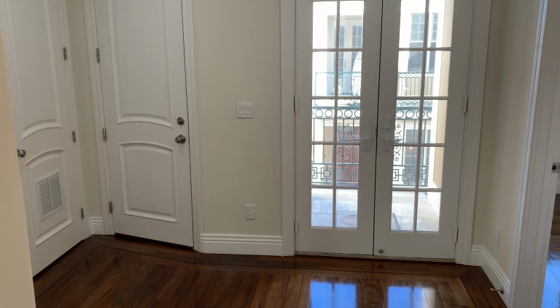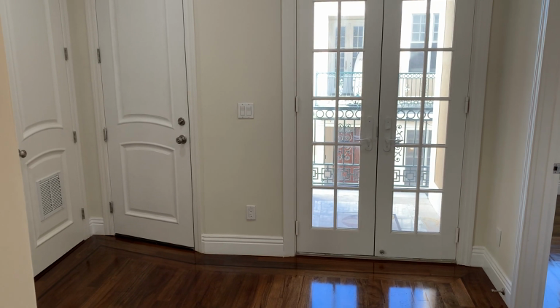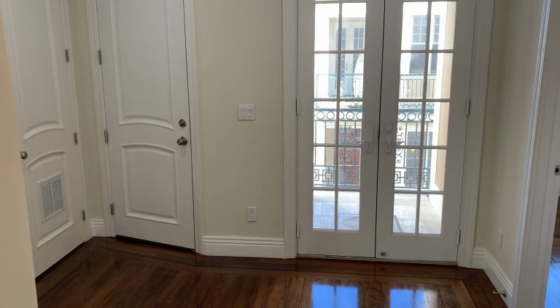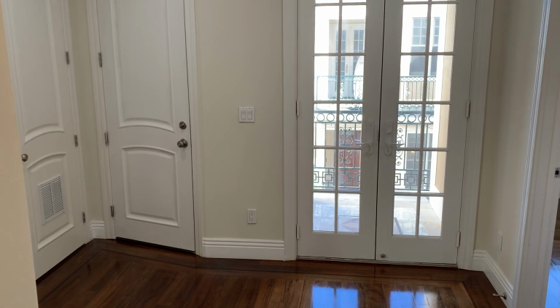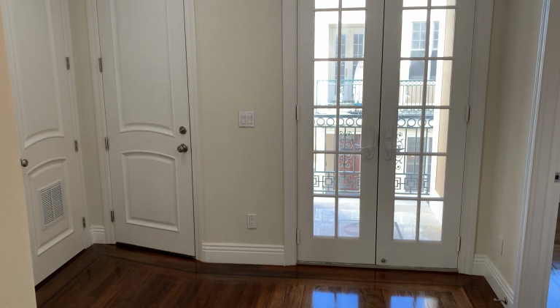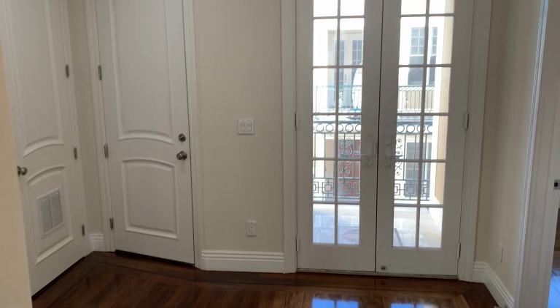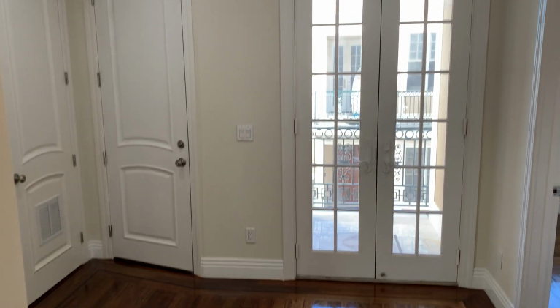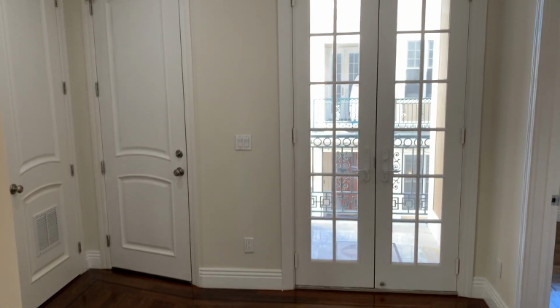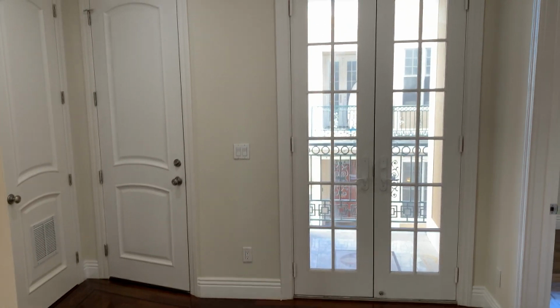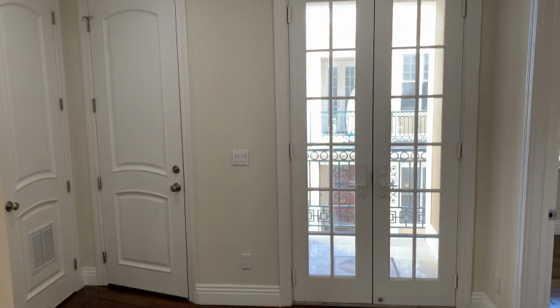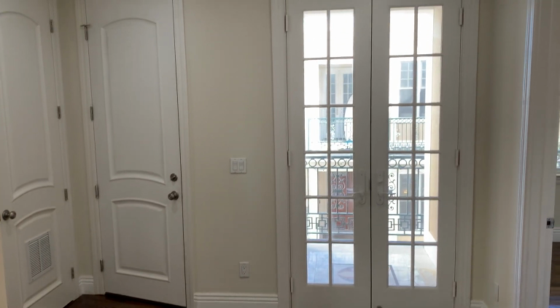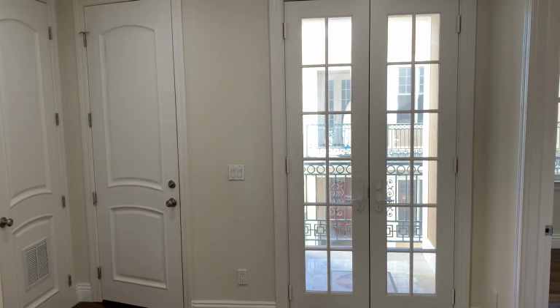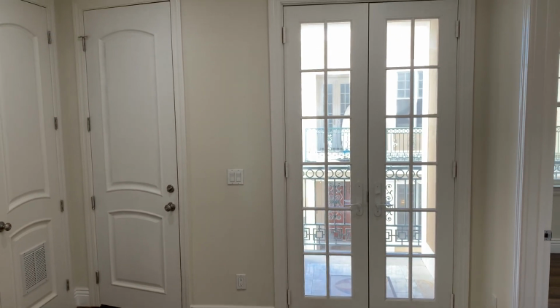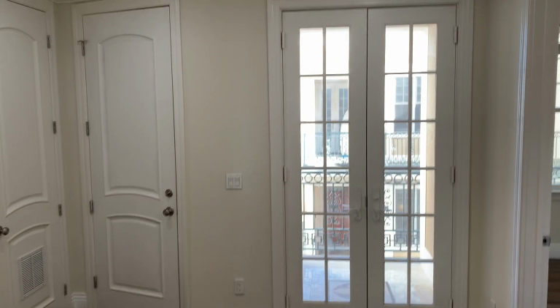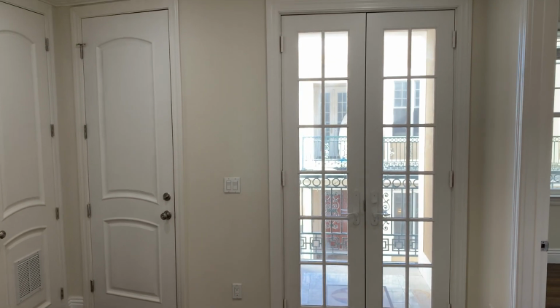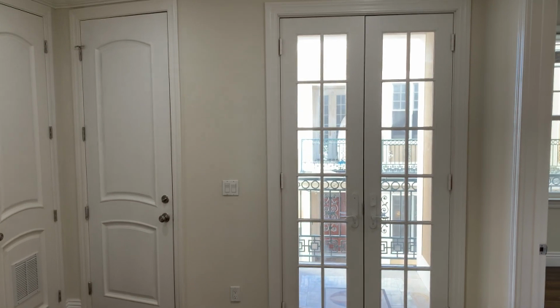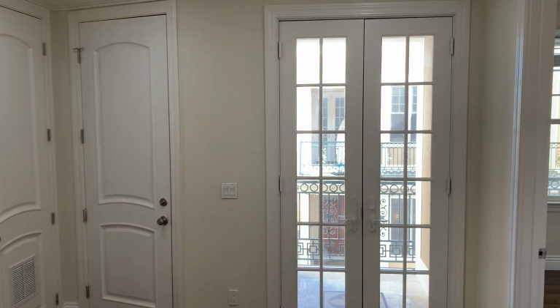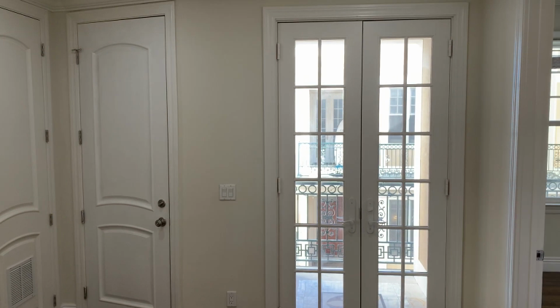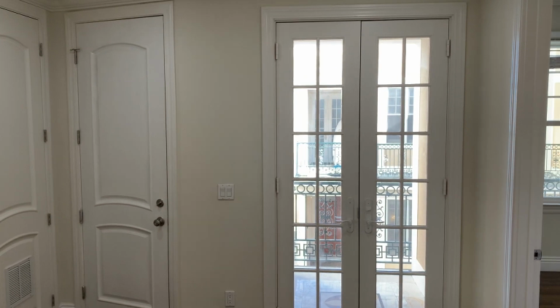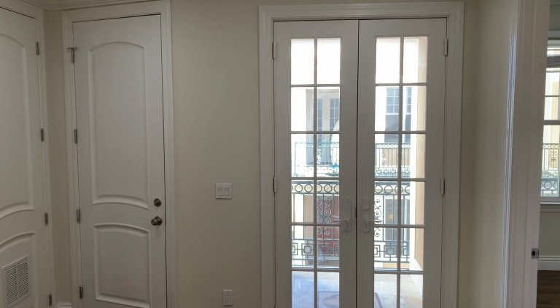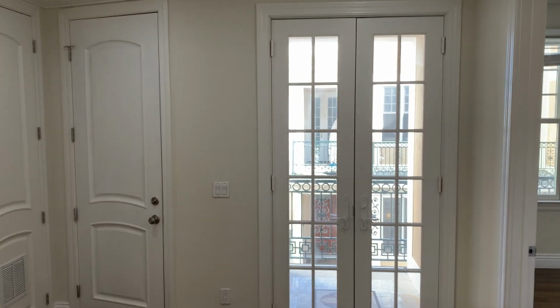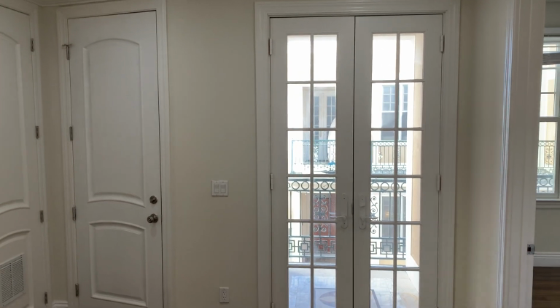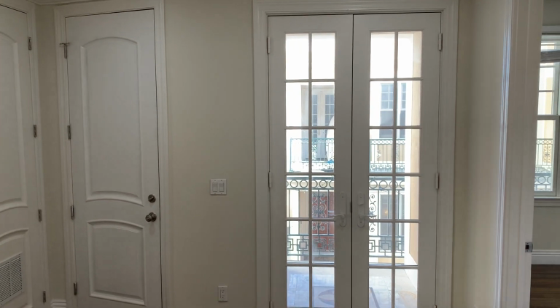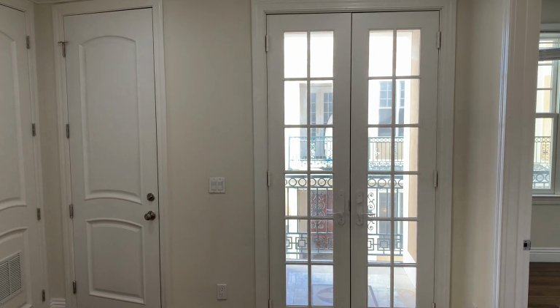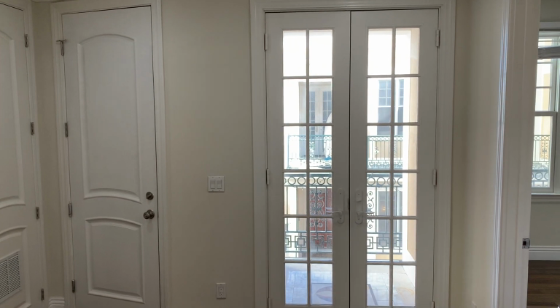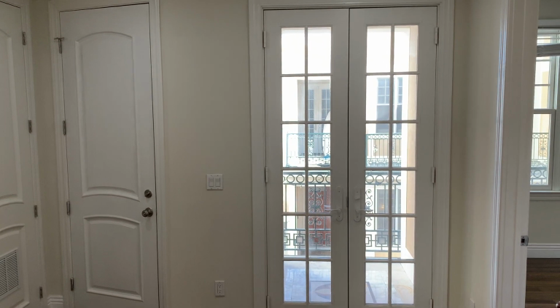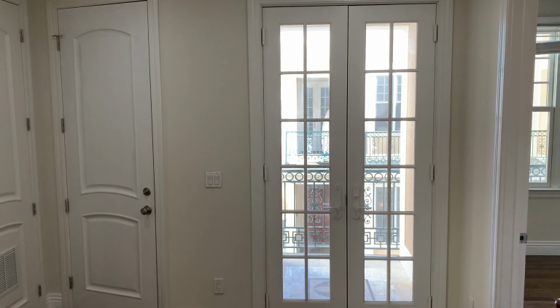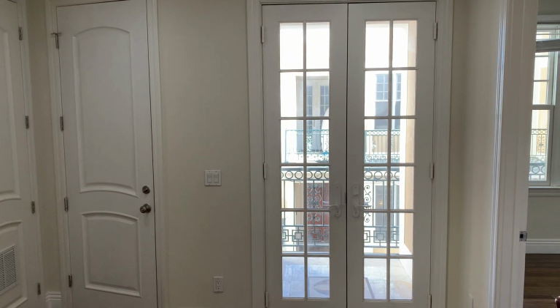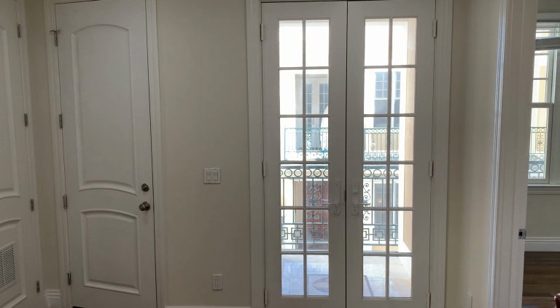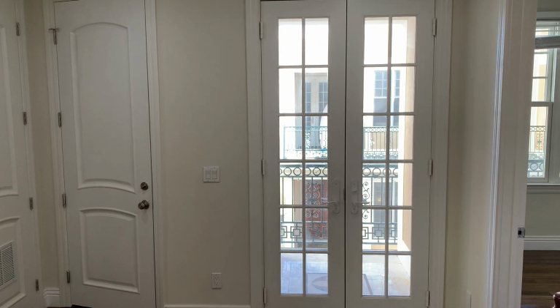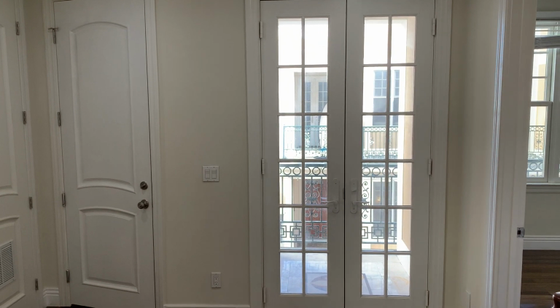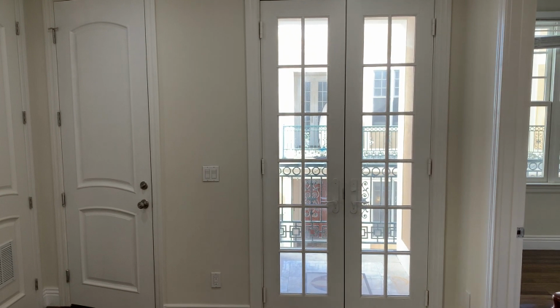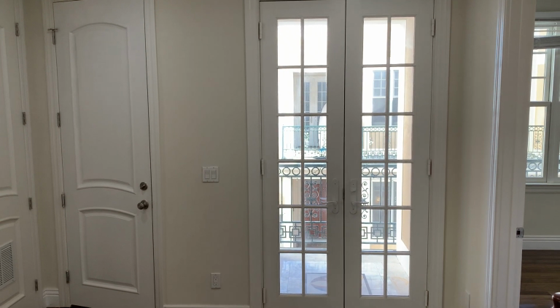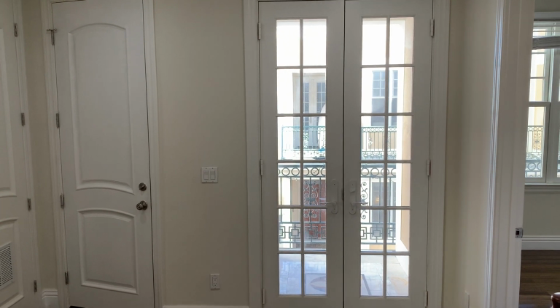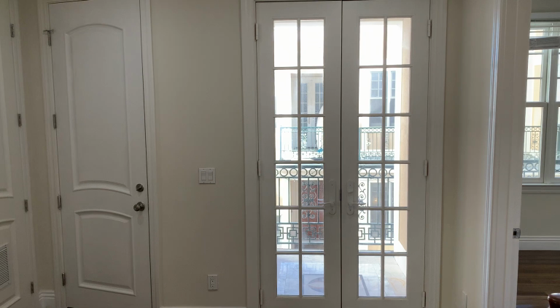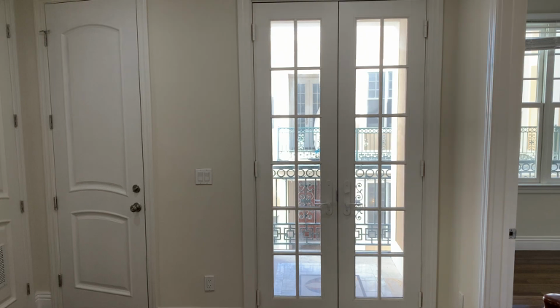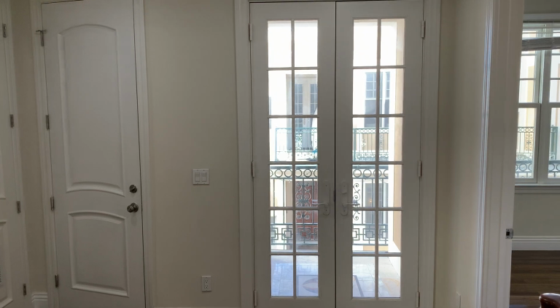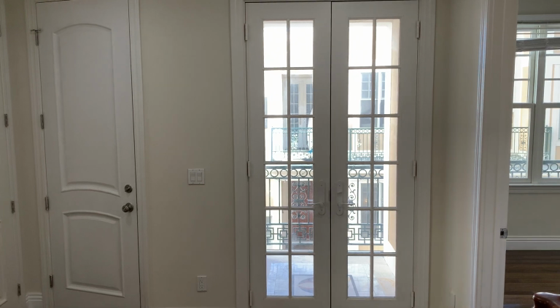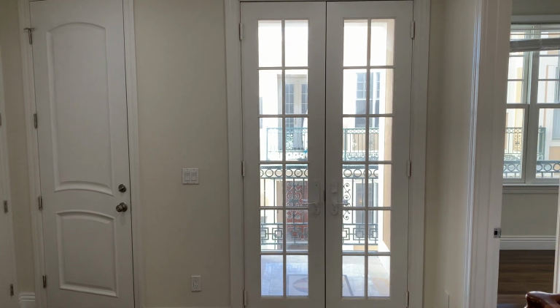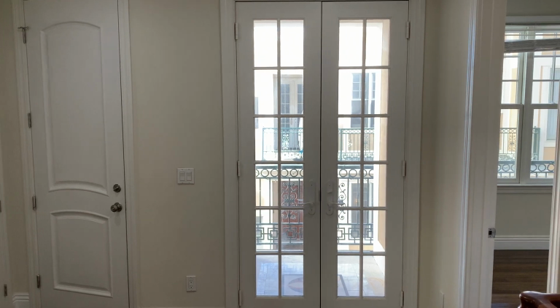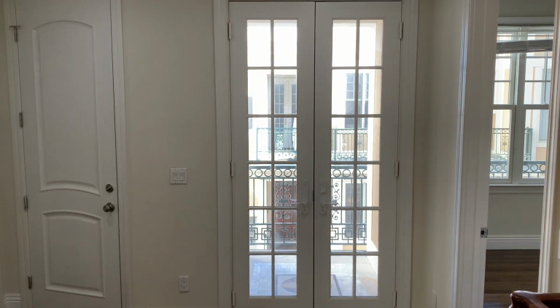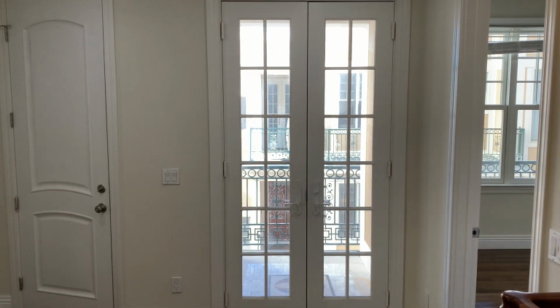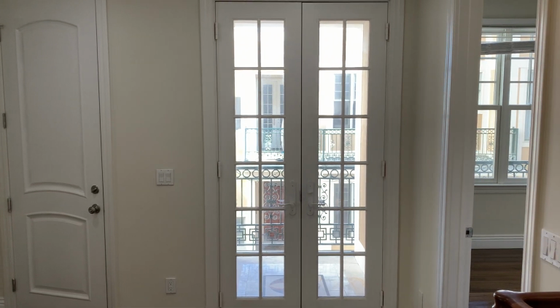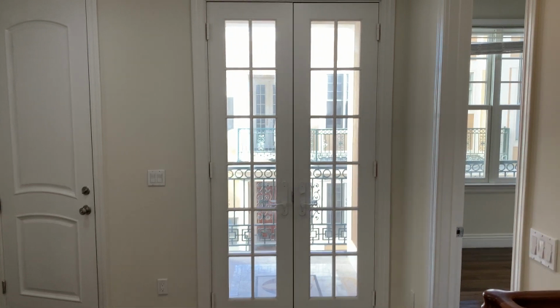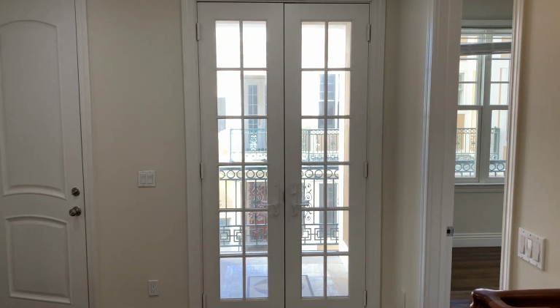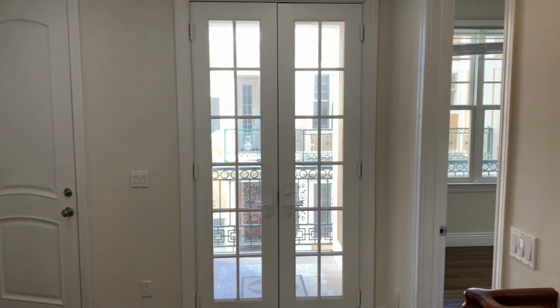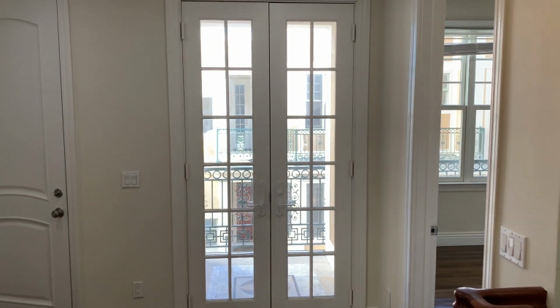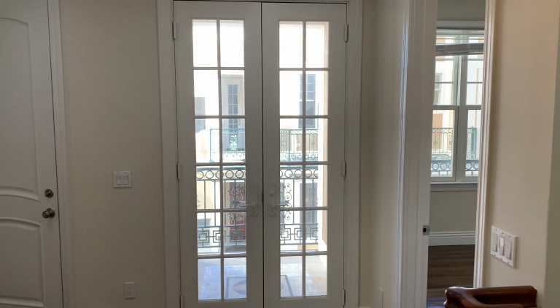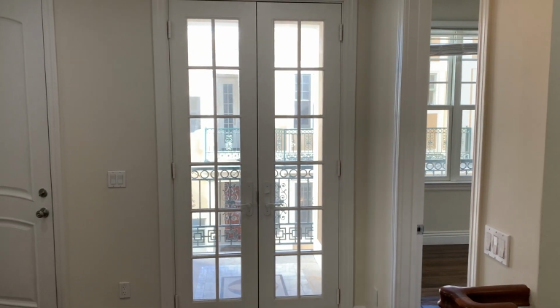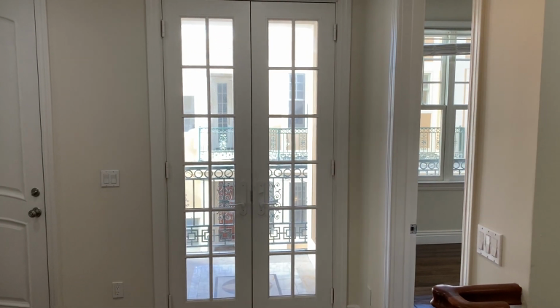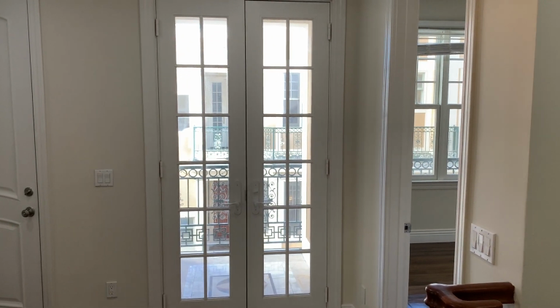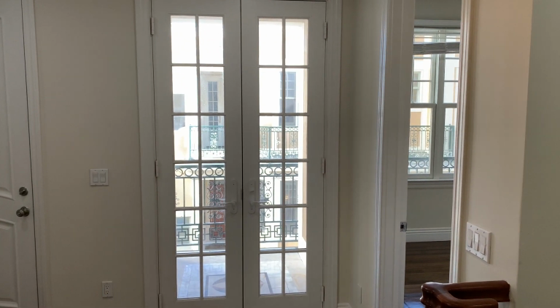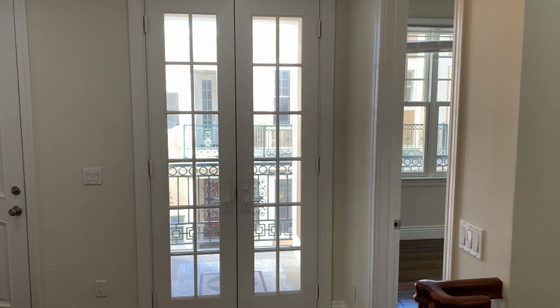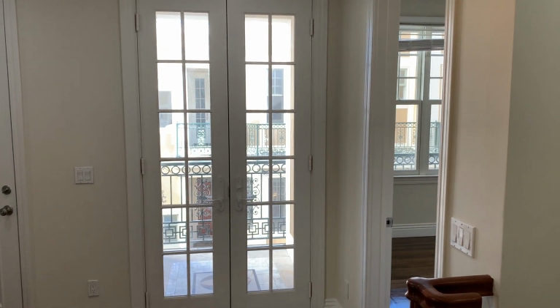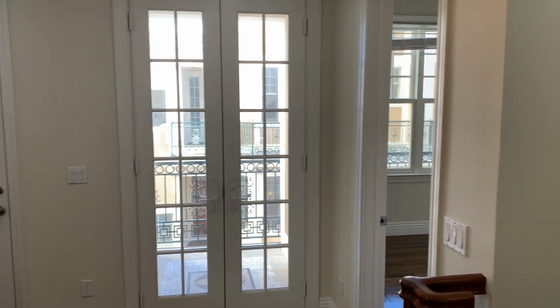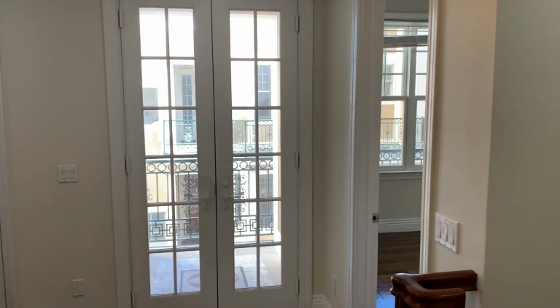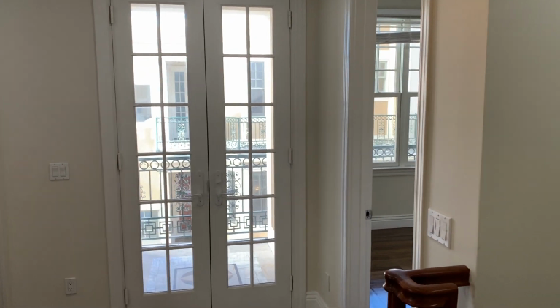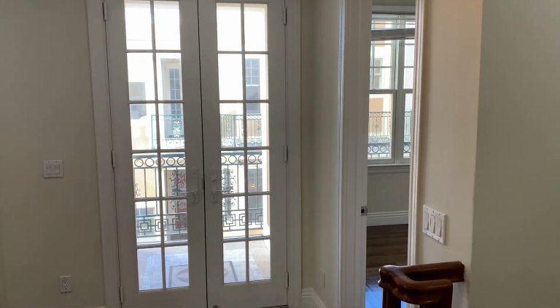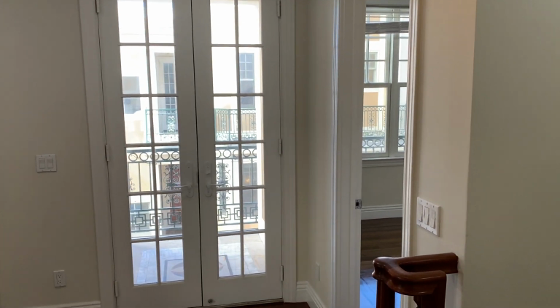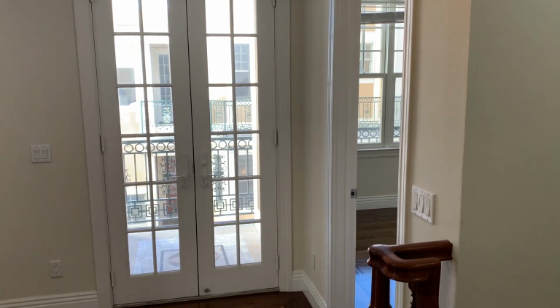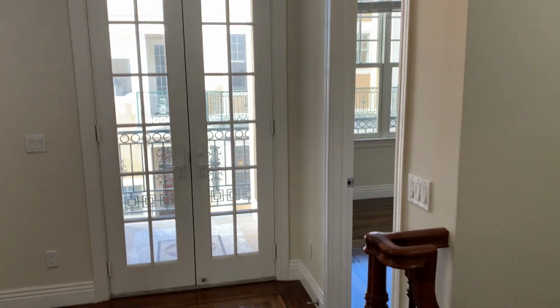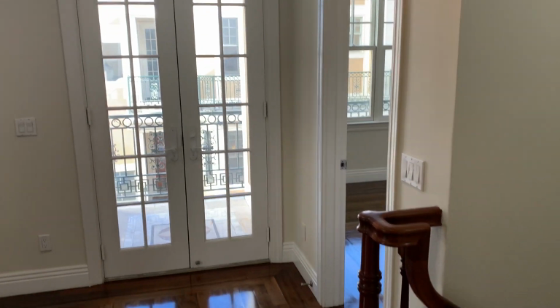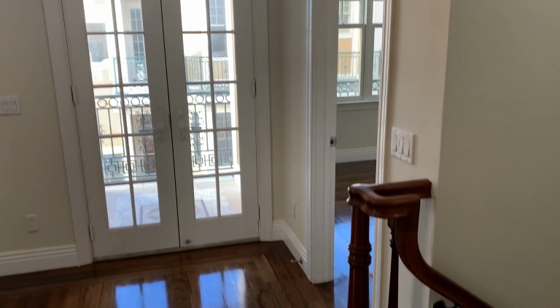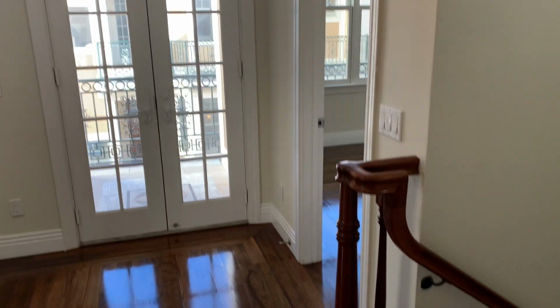Welcome to 1119 Green. This is a top-floor, 5-bedroom, 3-bath apartment at the Green Hills Views Complex.